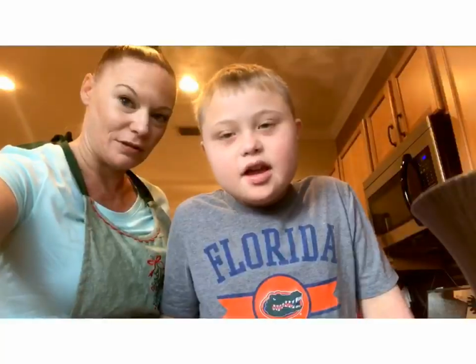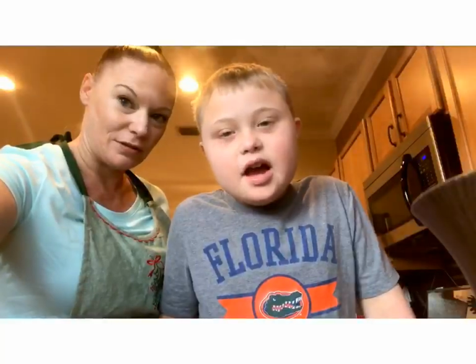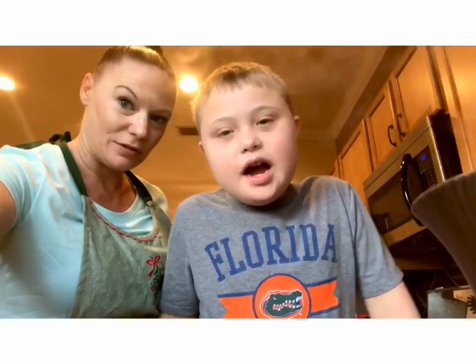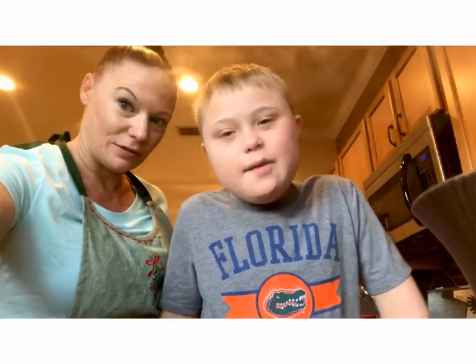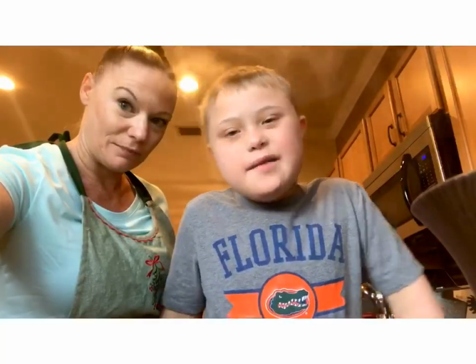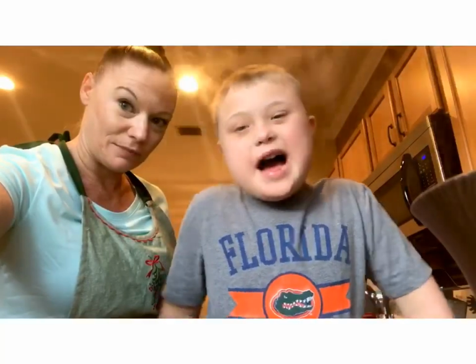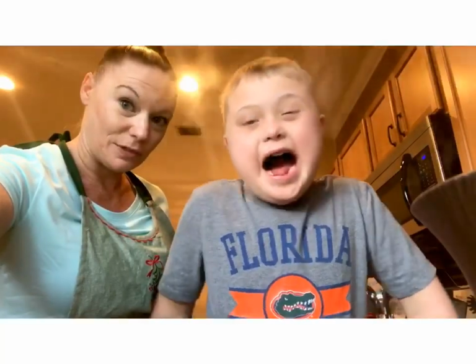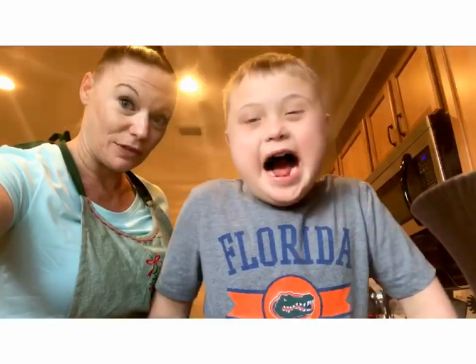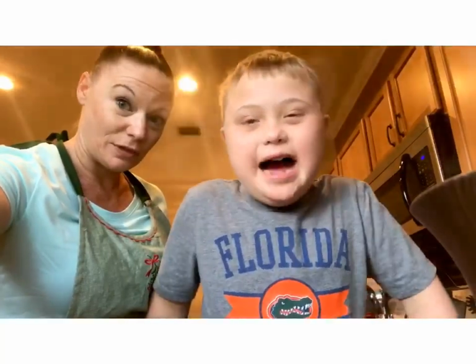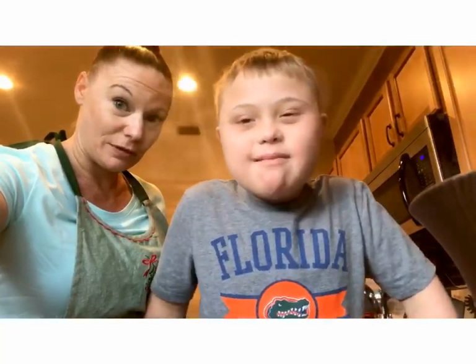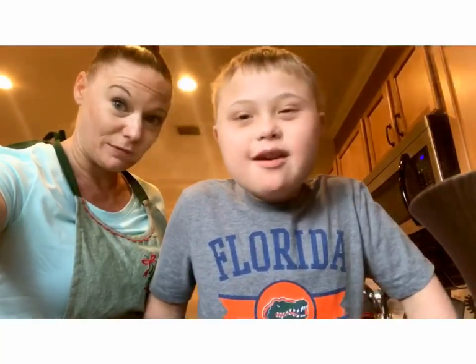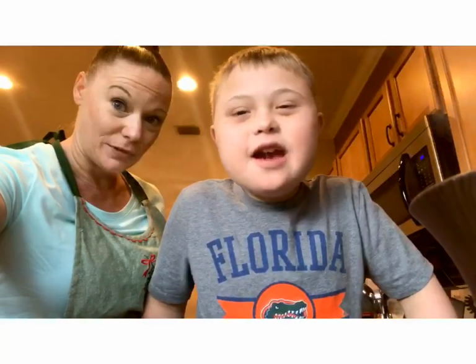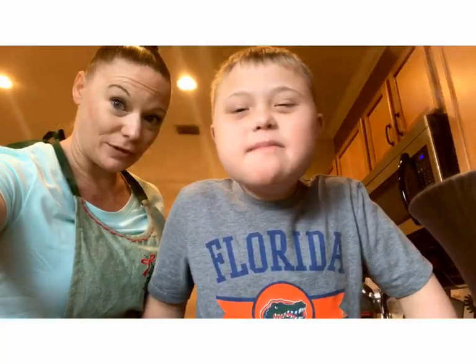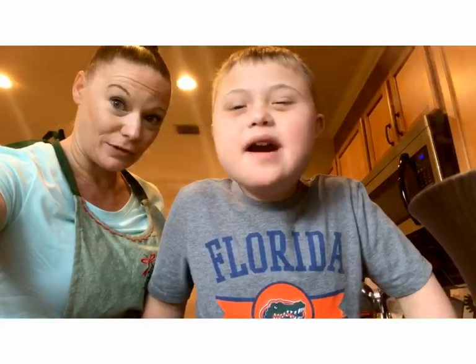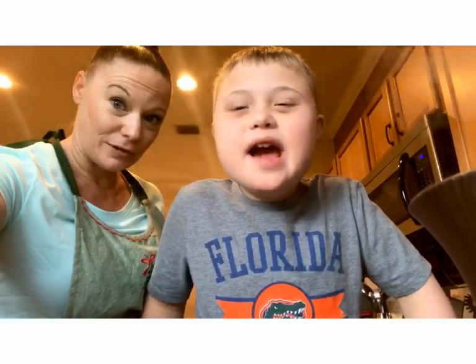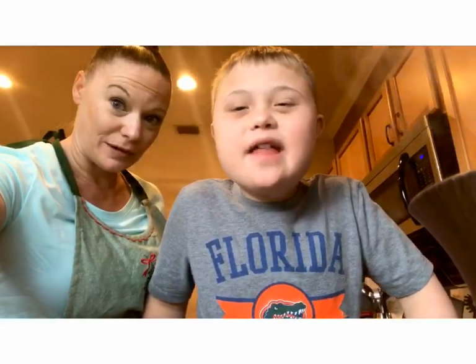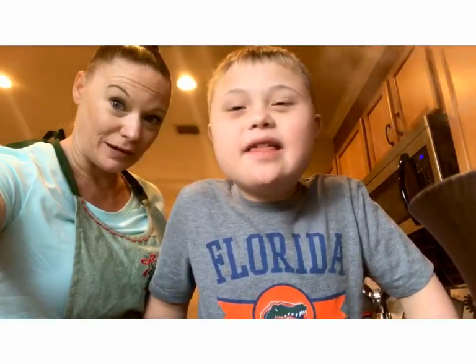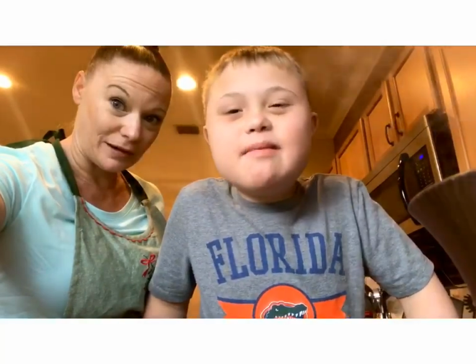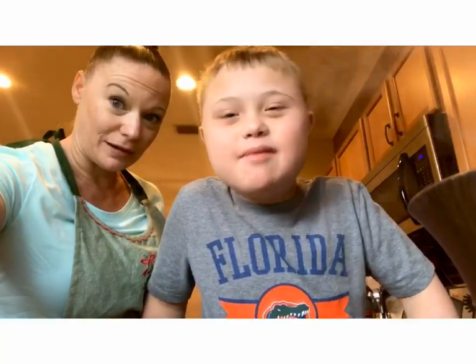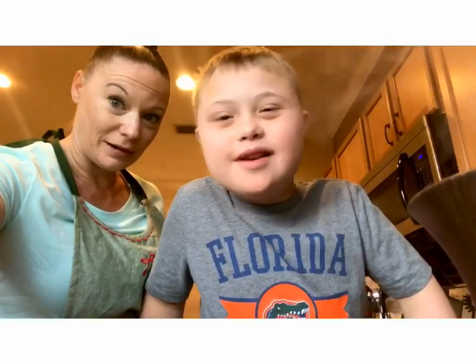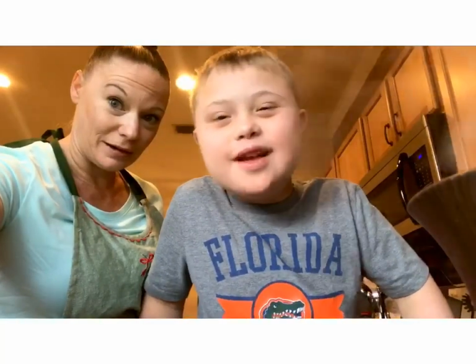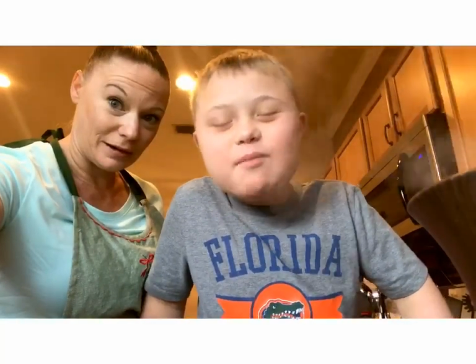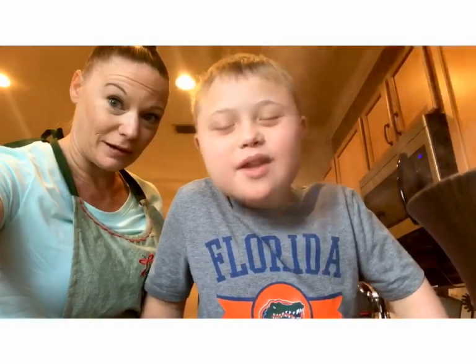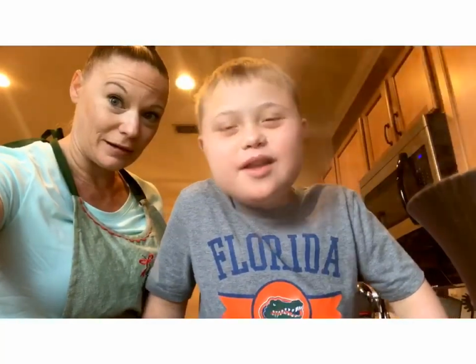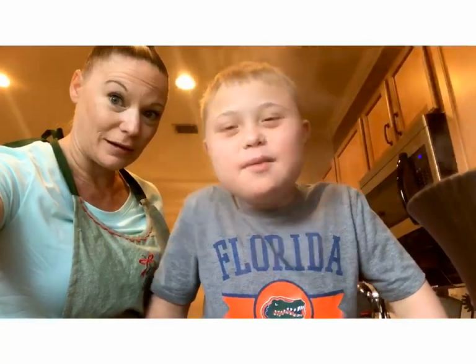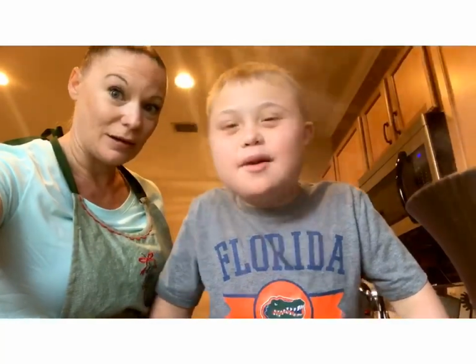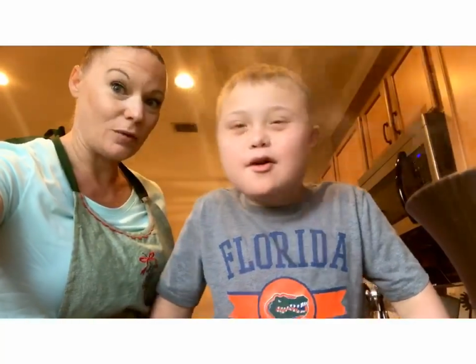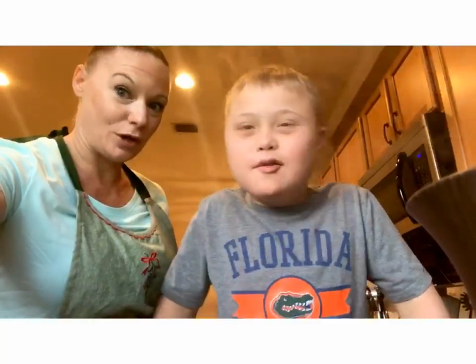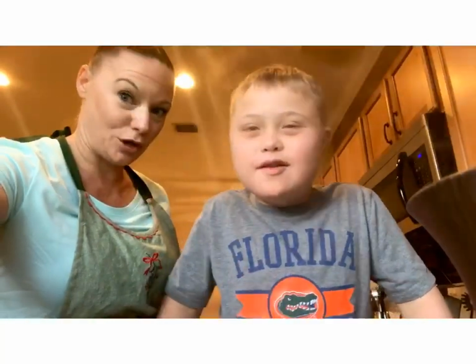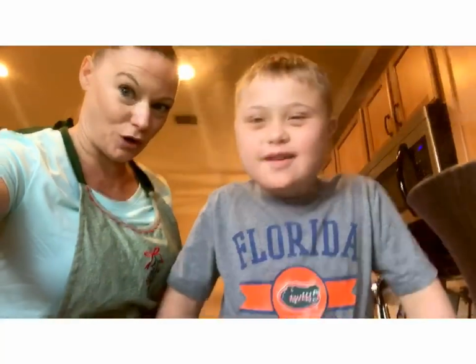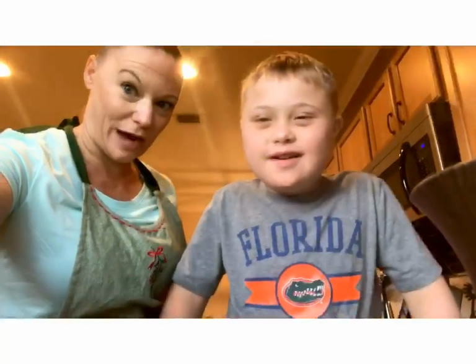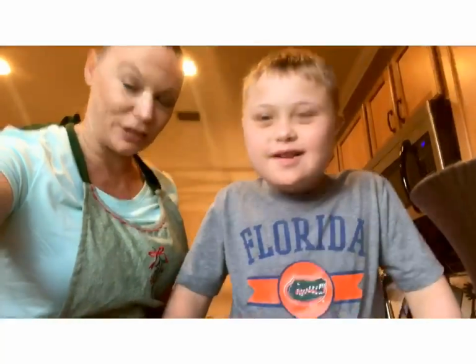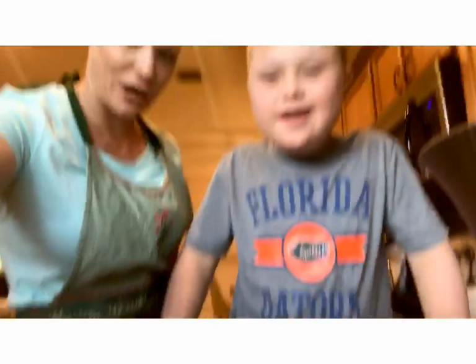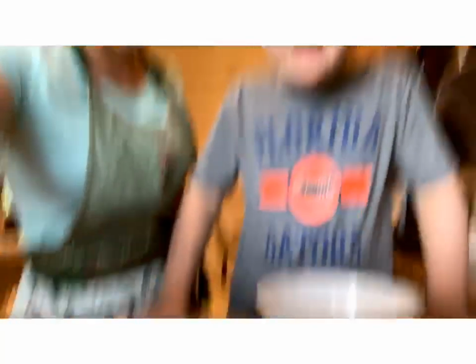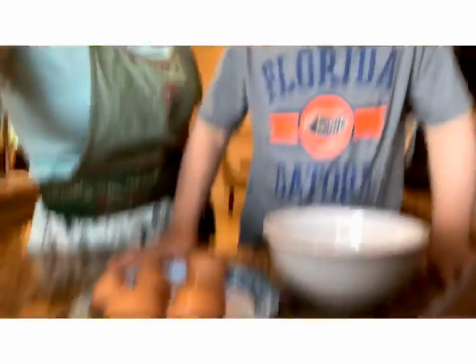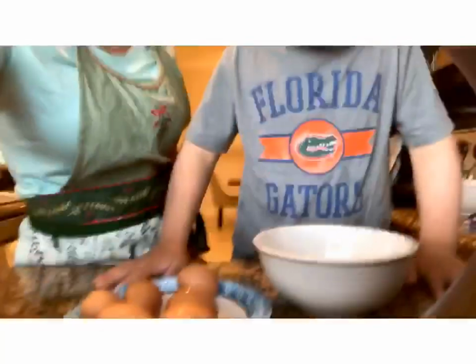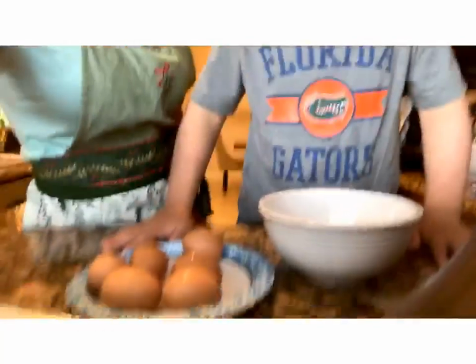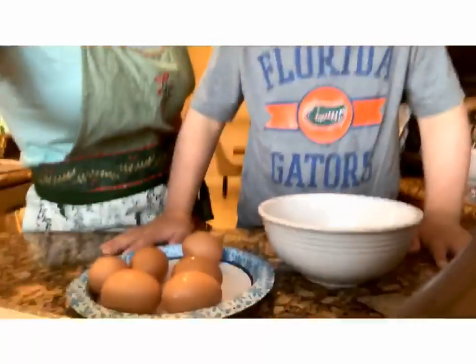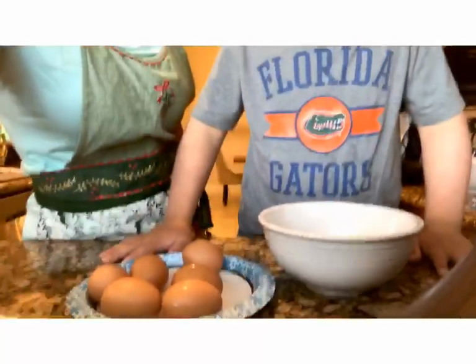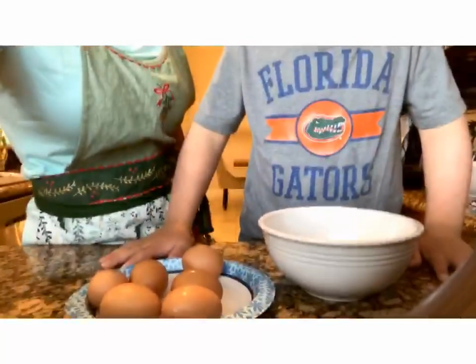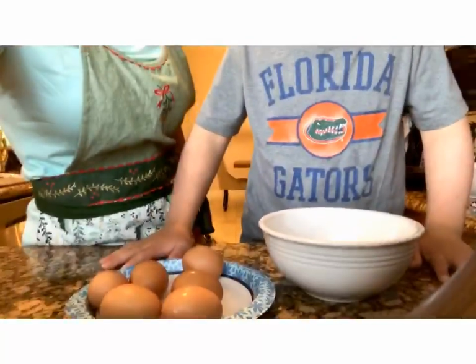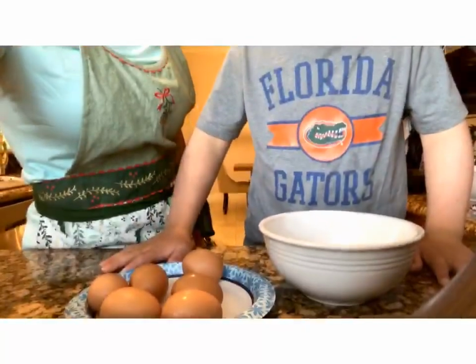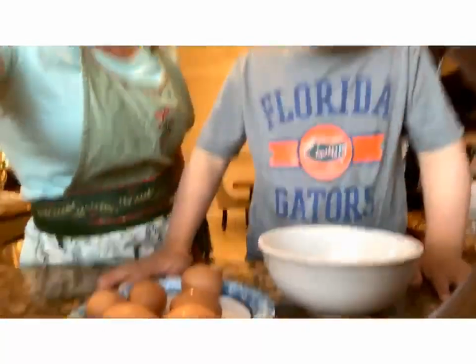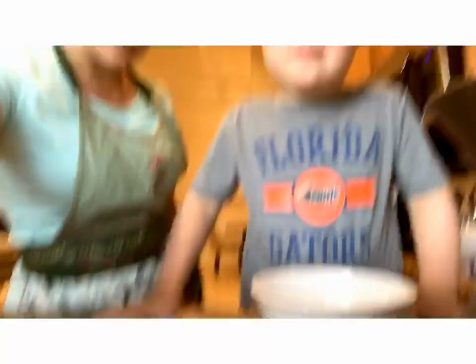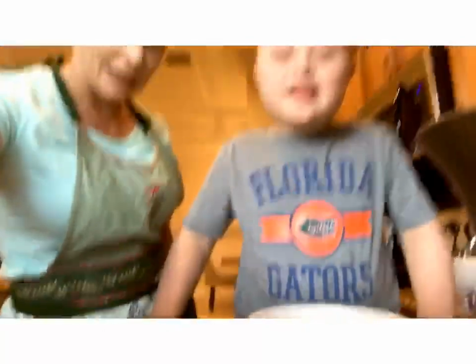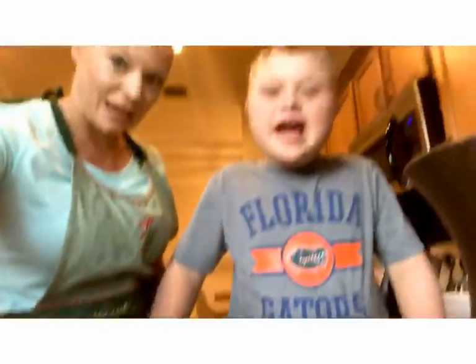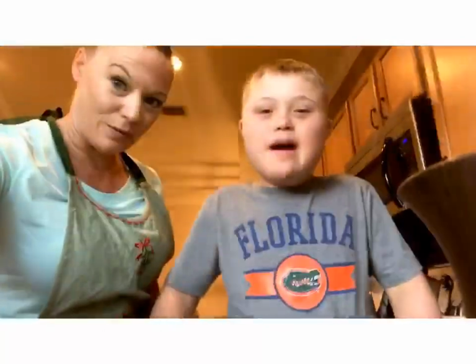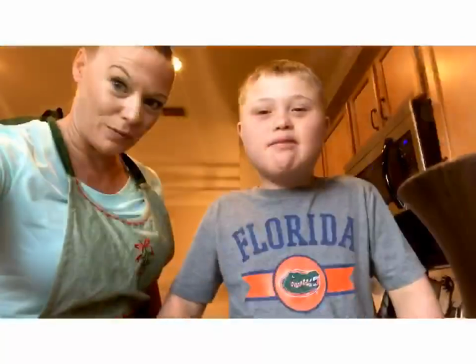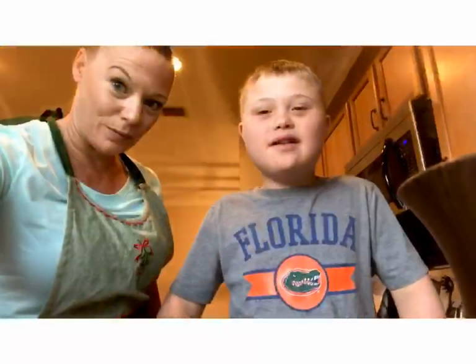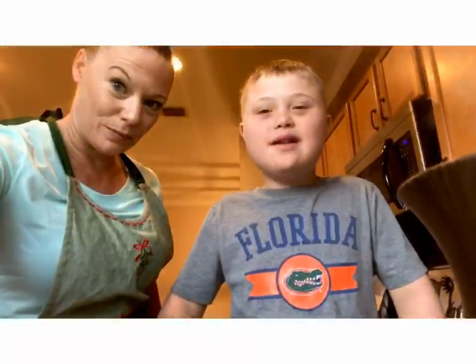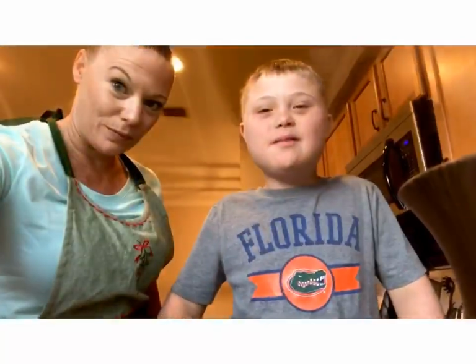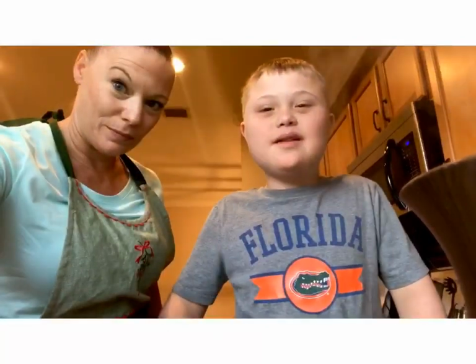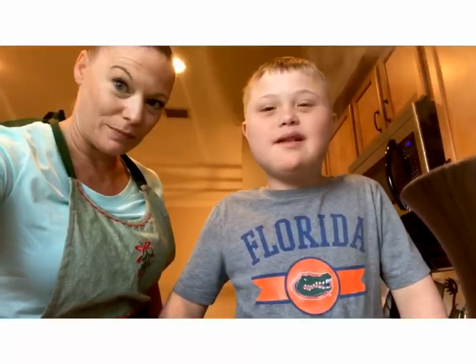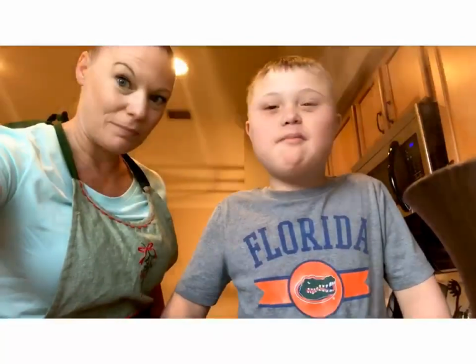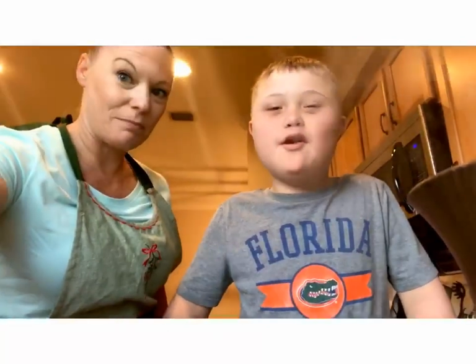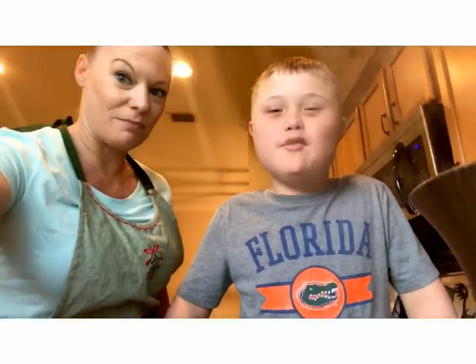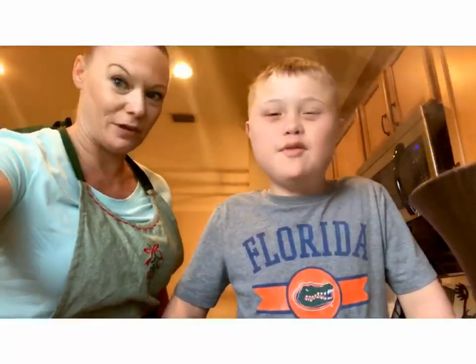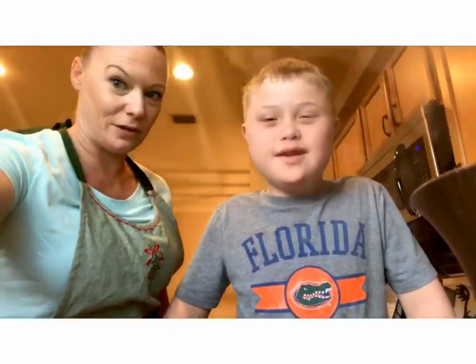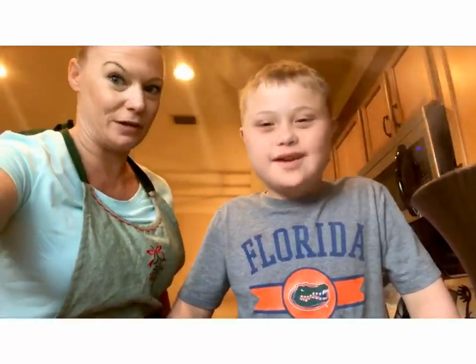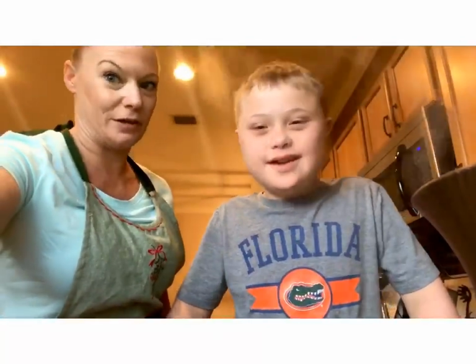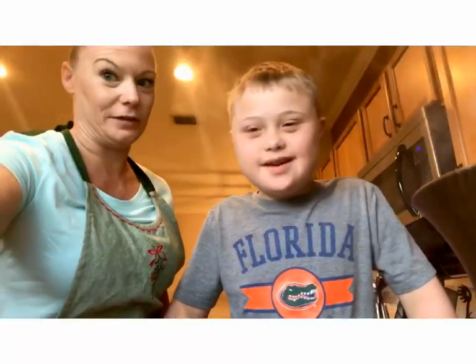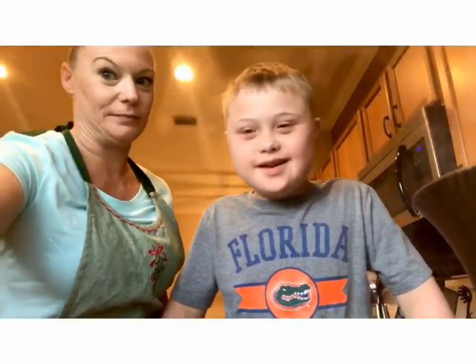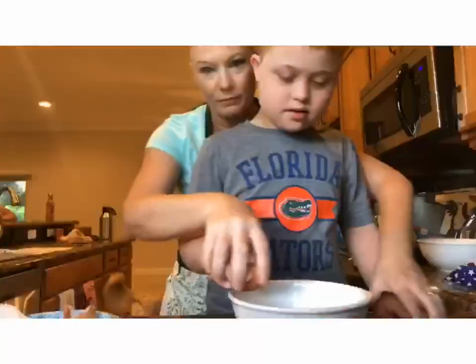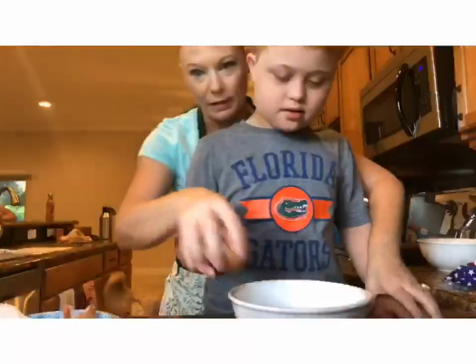I'm cooking my eggs and putting them in the bowl. We're going to crack your eggs and put them in the bowl. Very good. Ready?